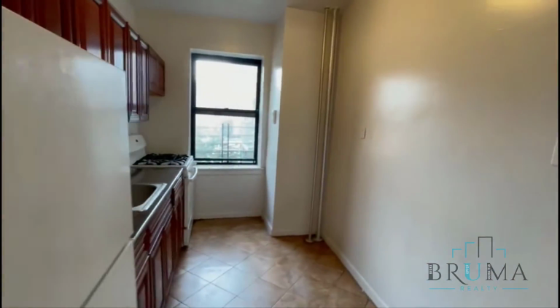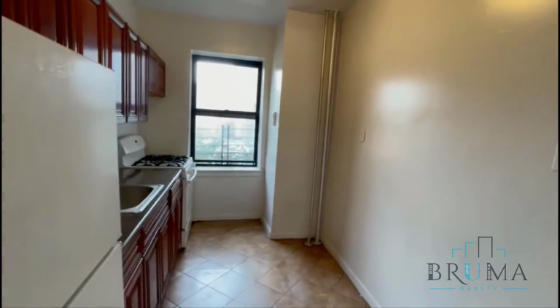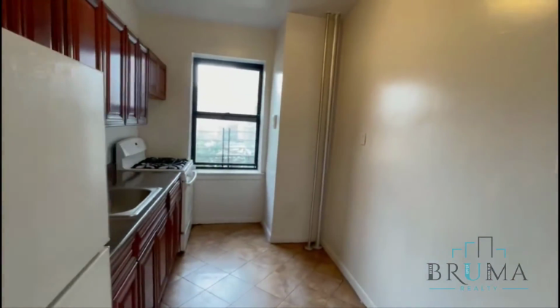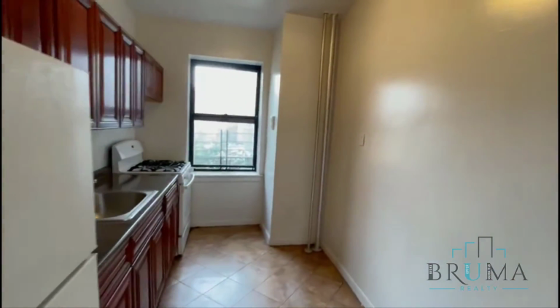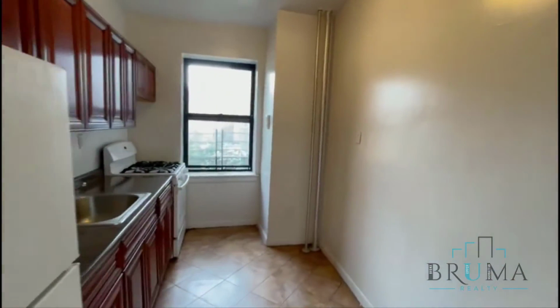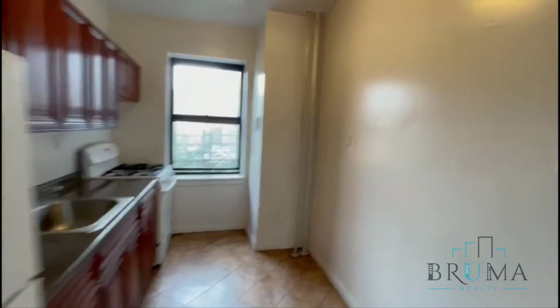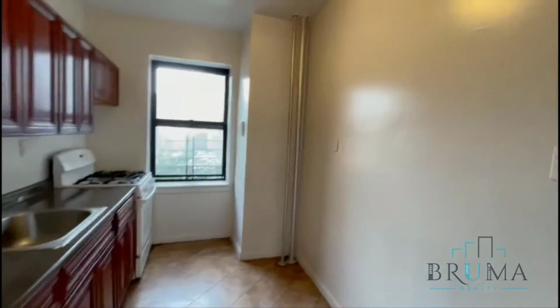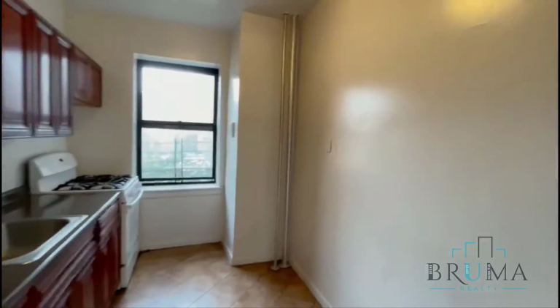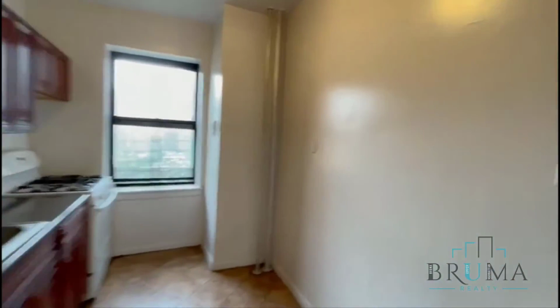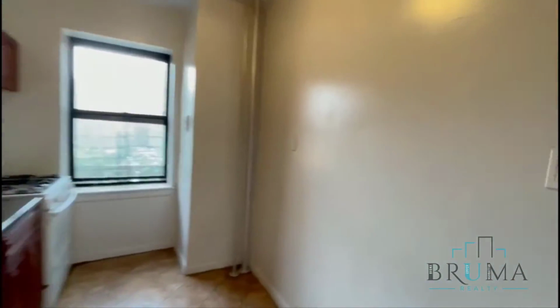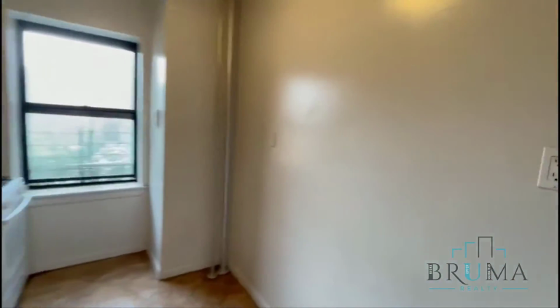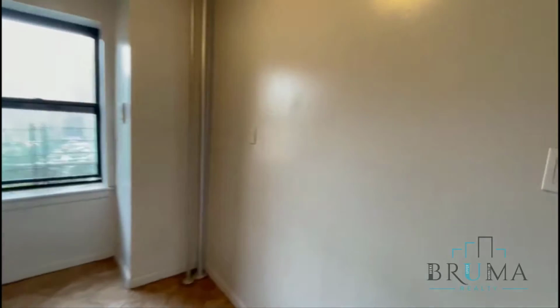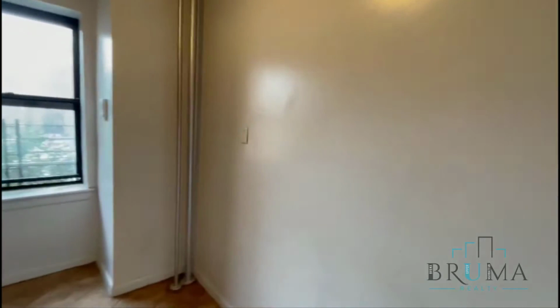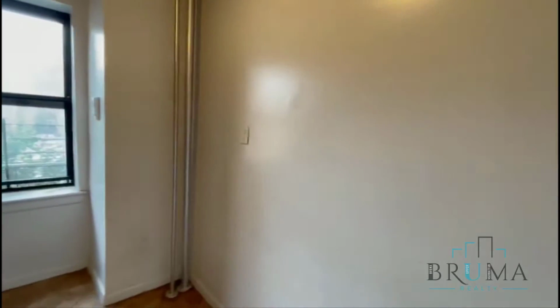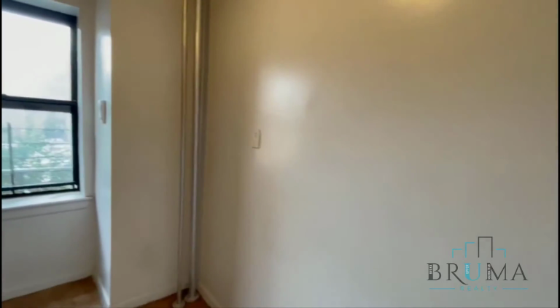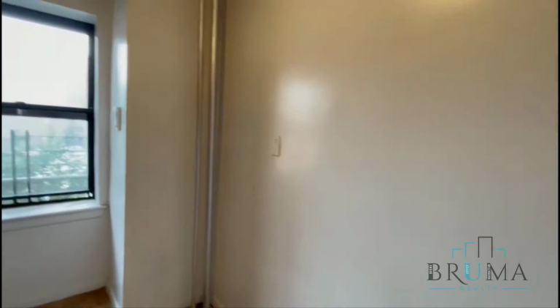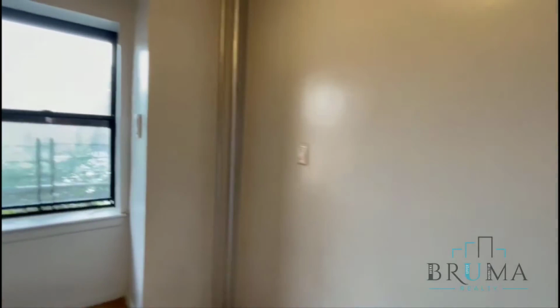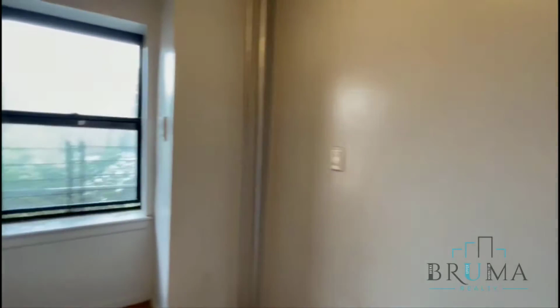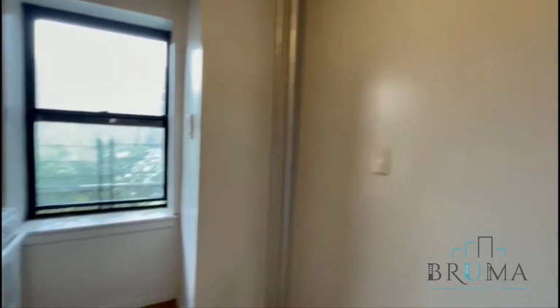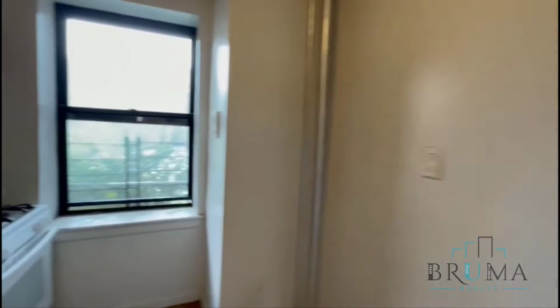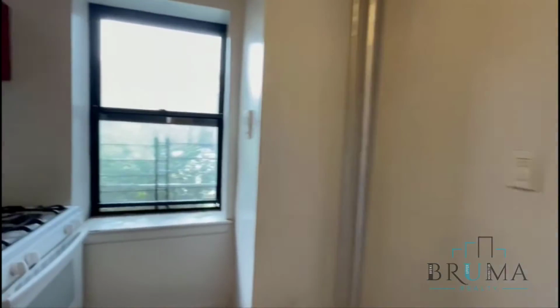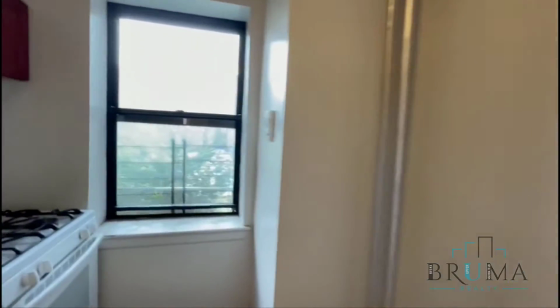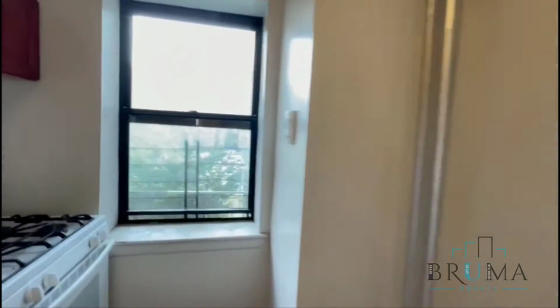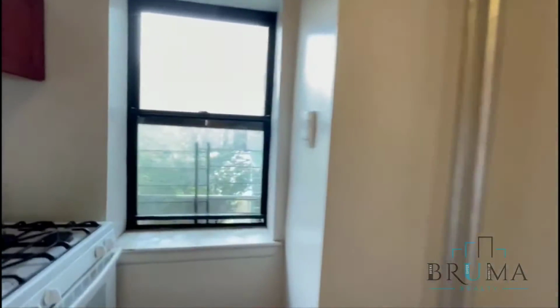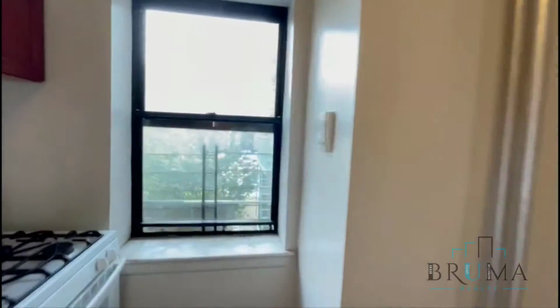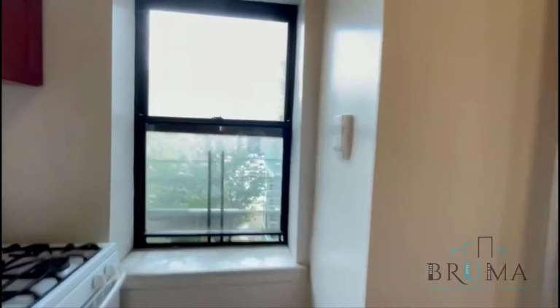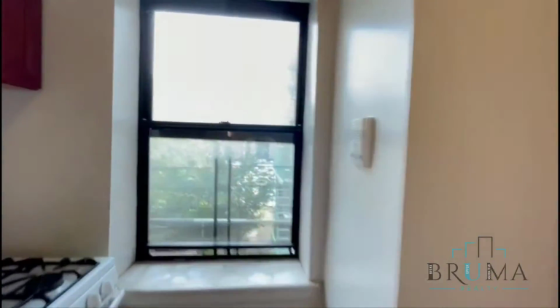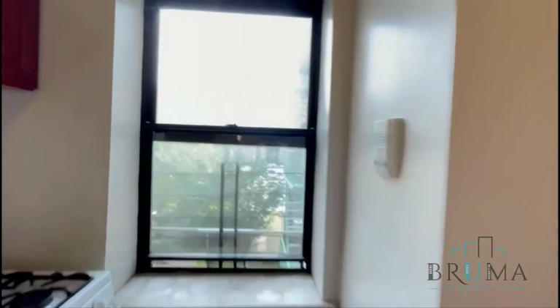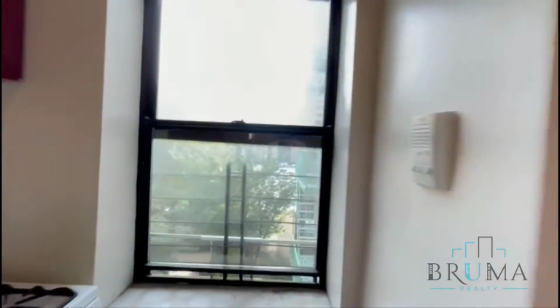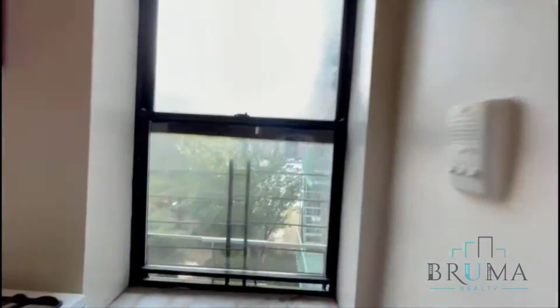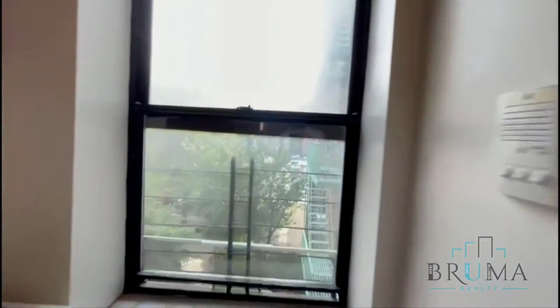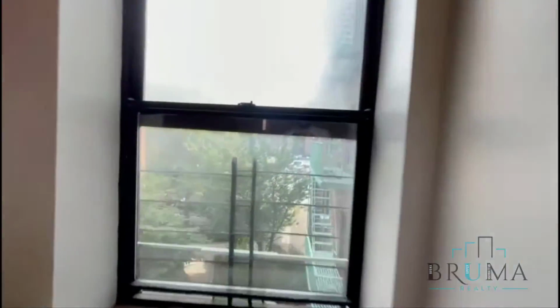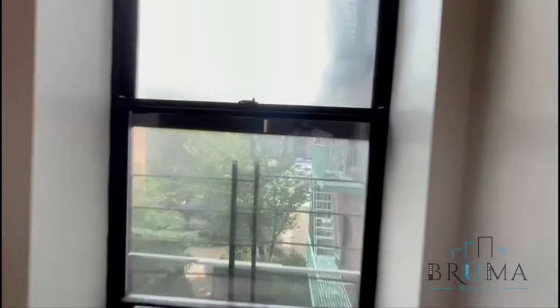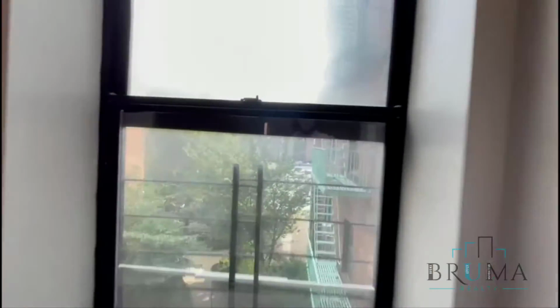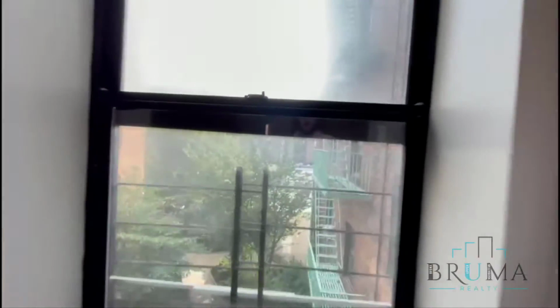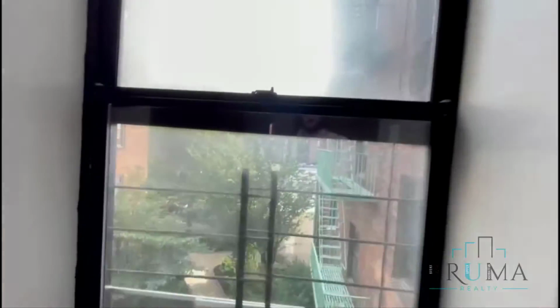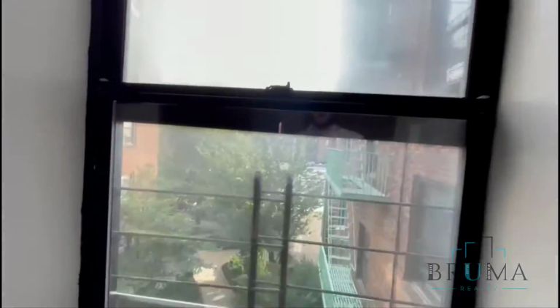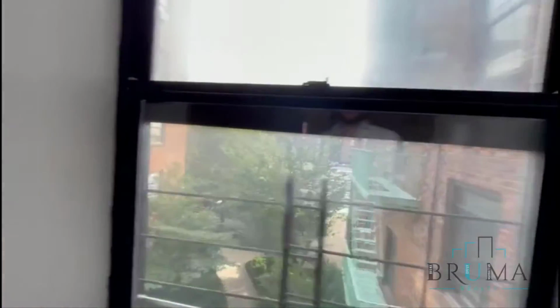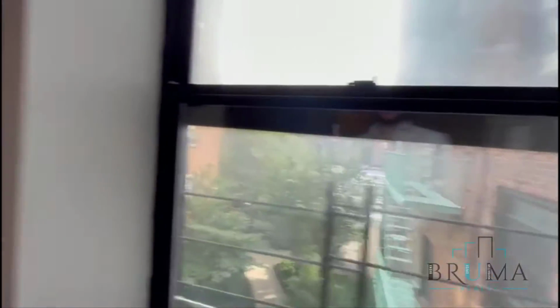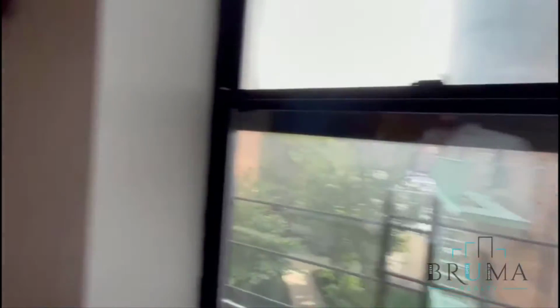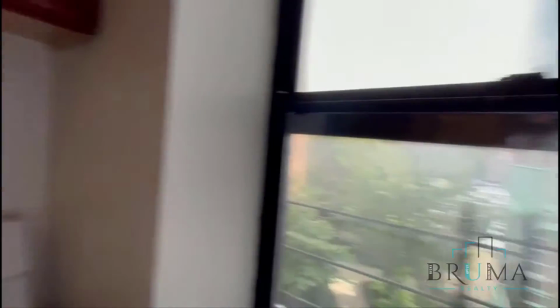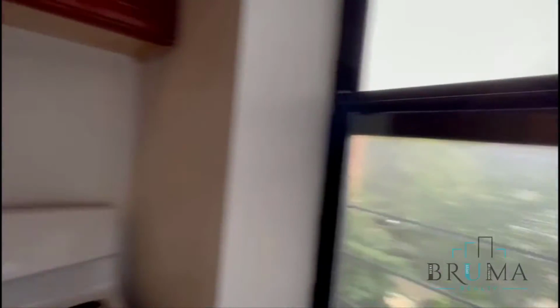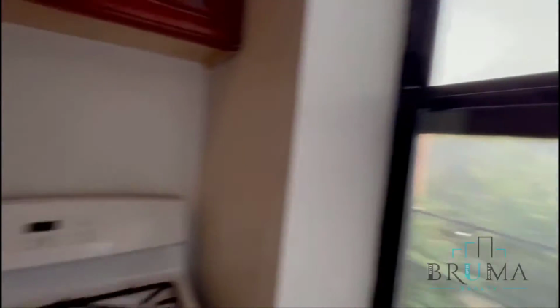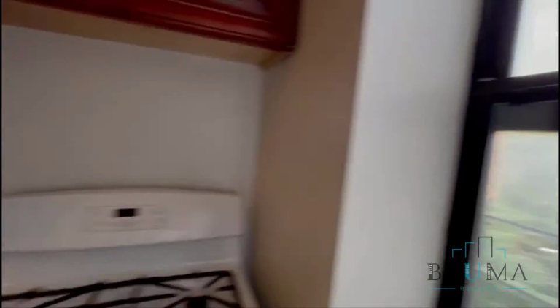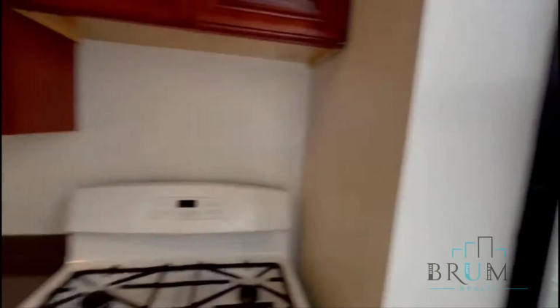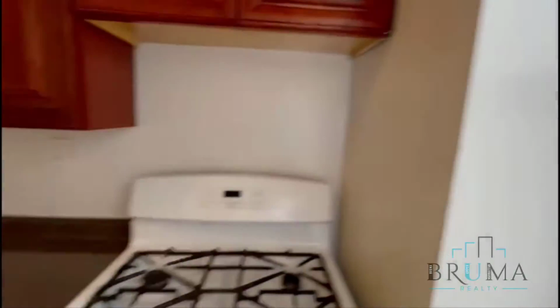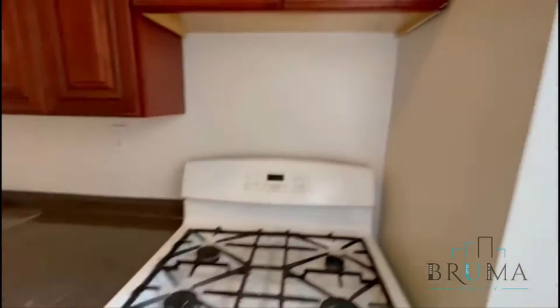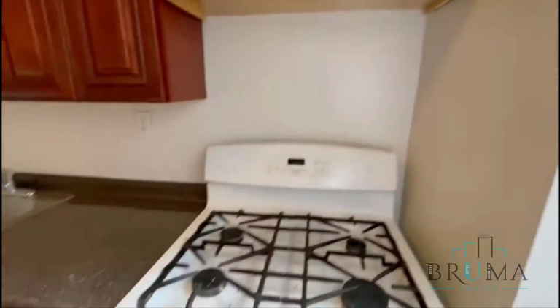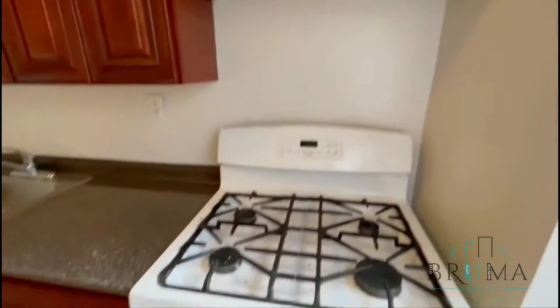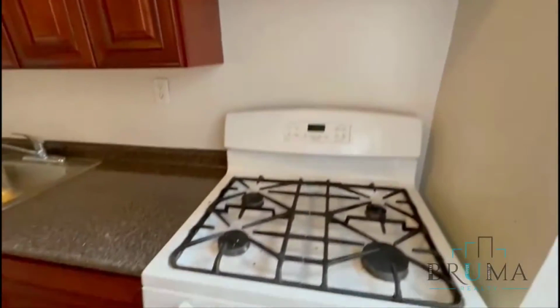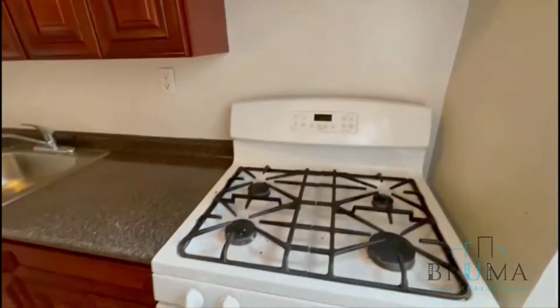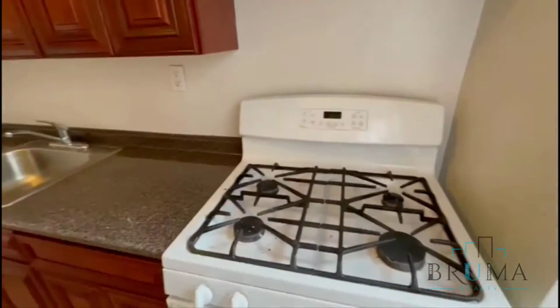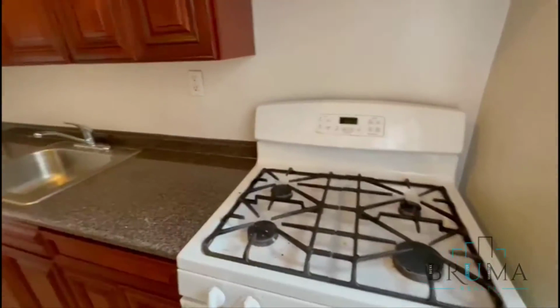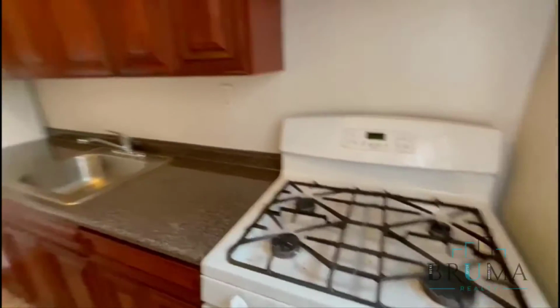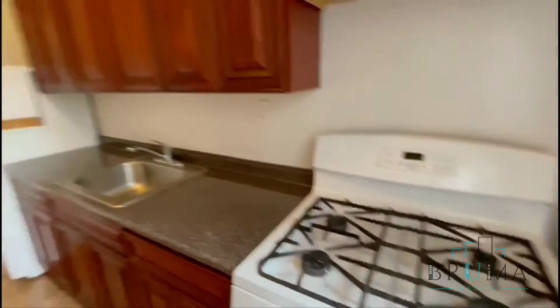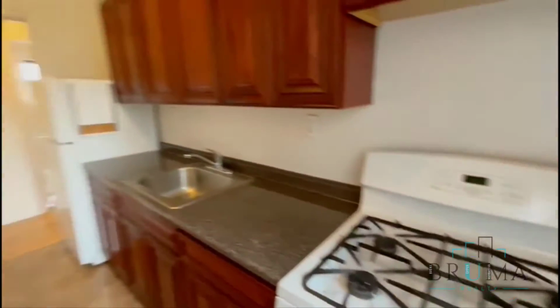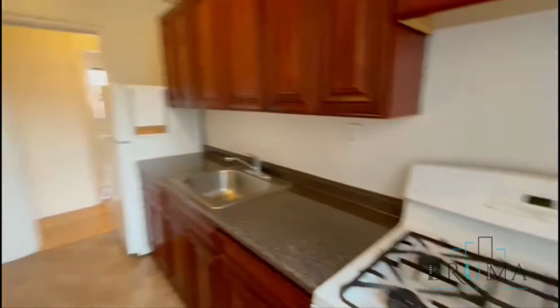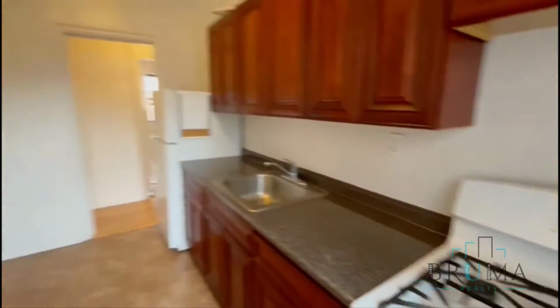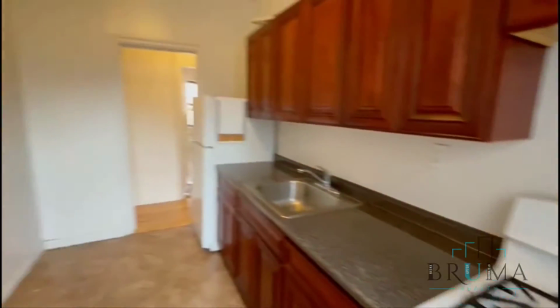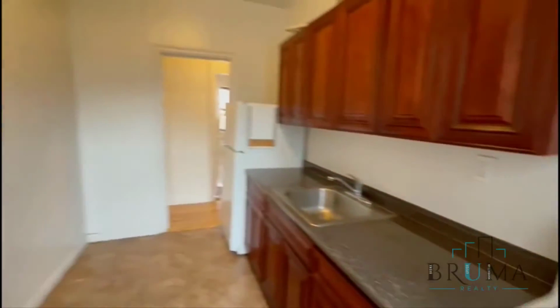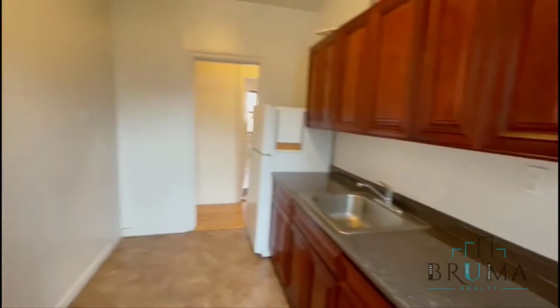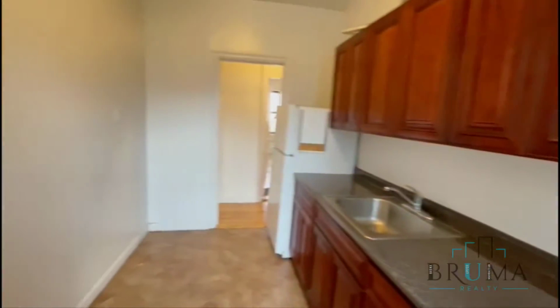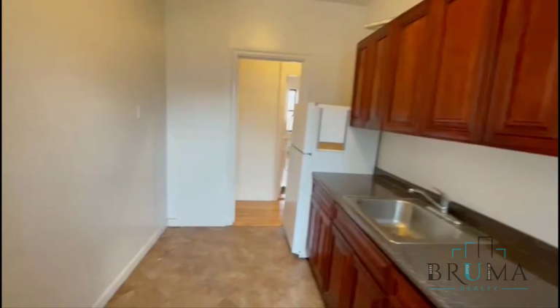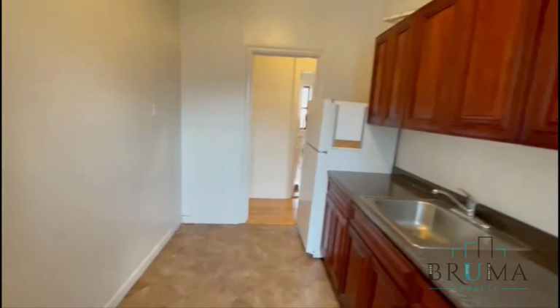Separate kitchen with some room for a table right here. Gas oven.